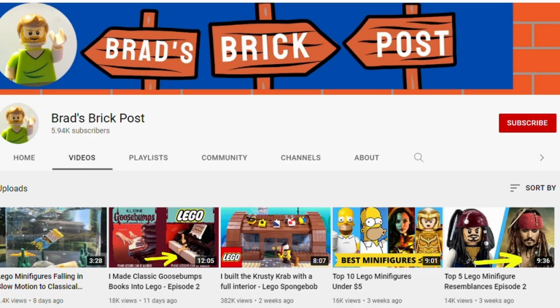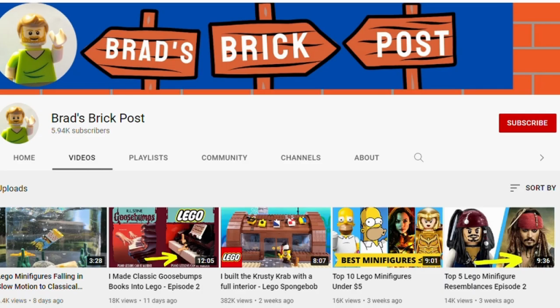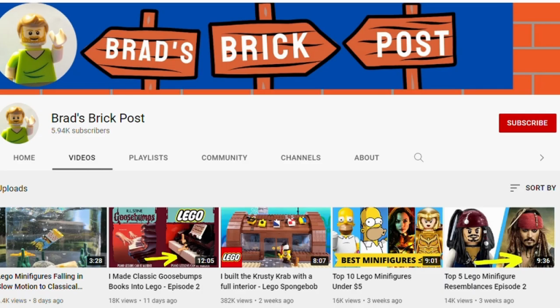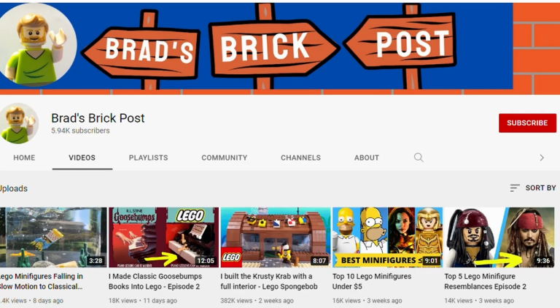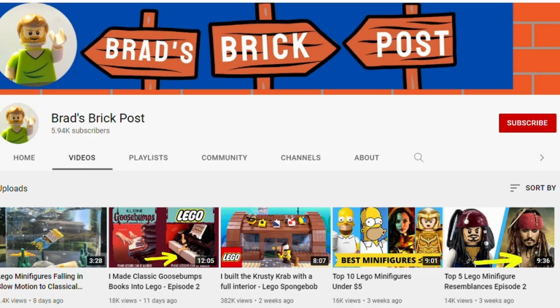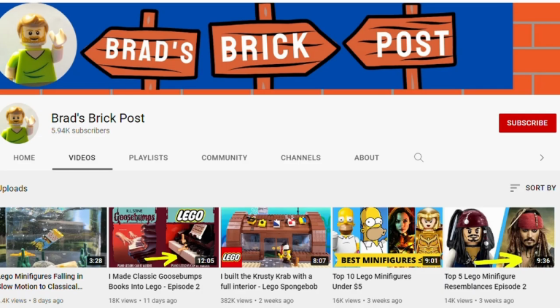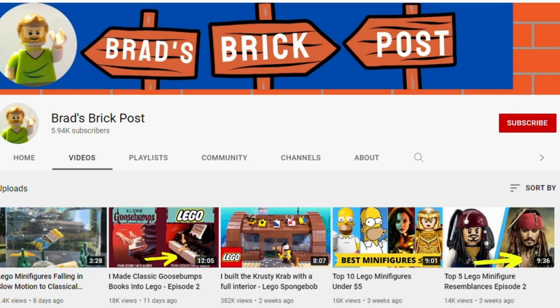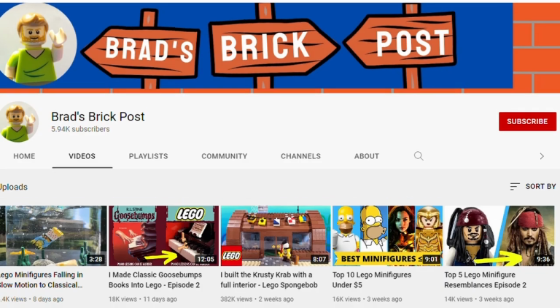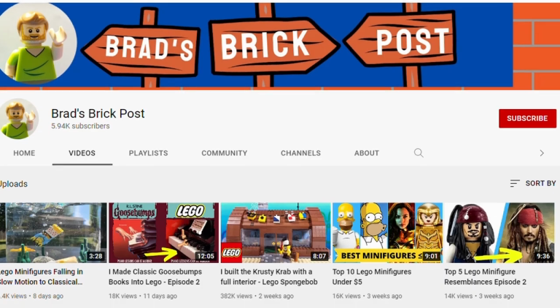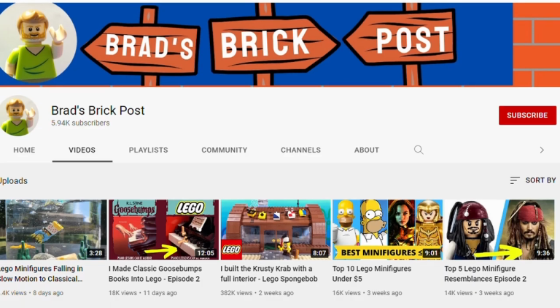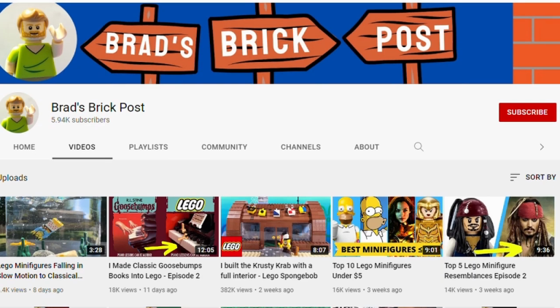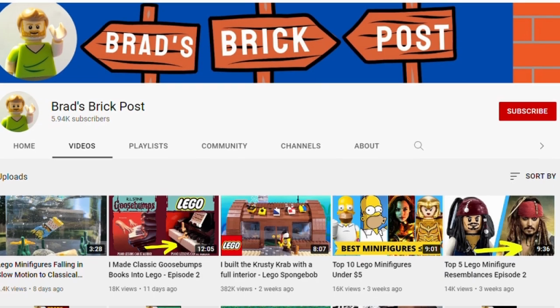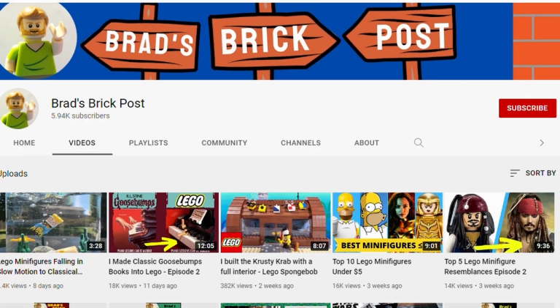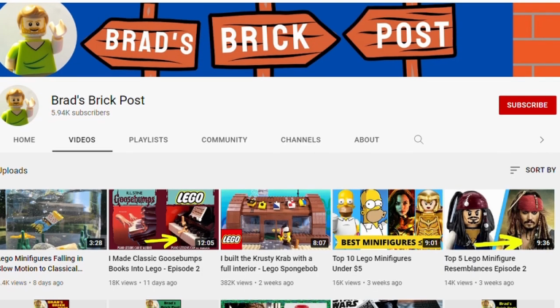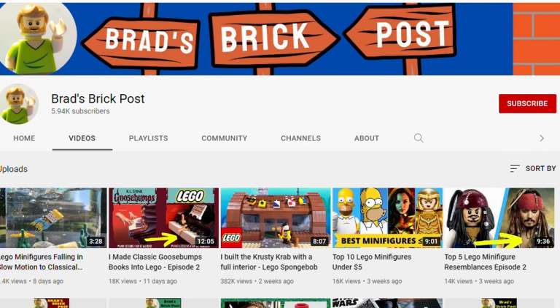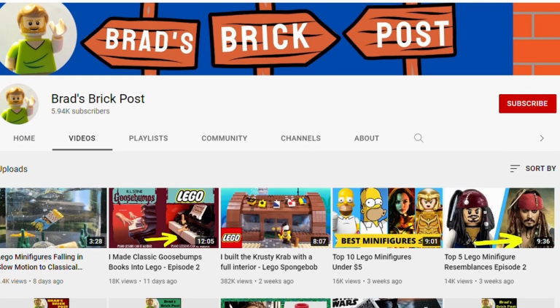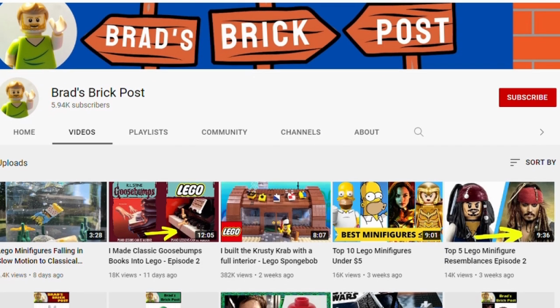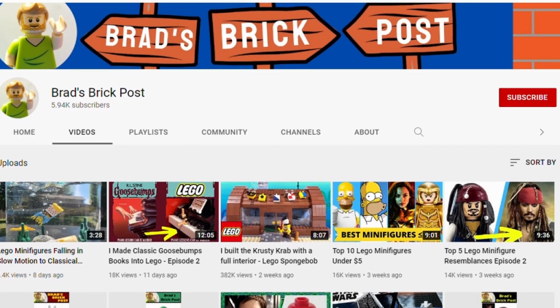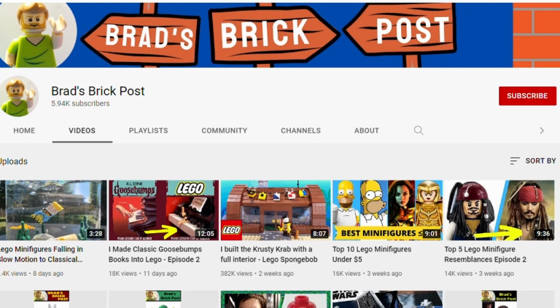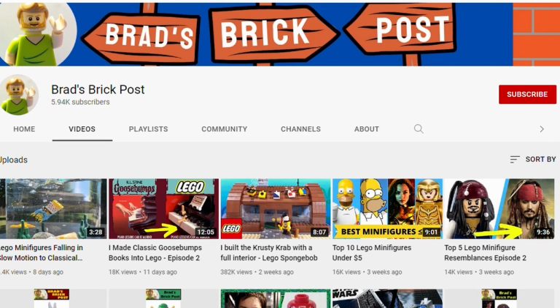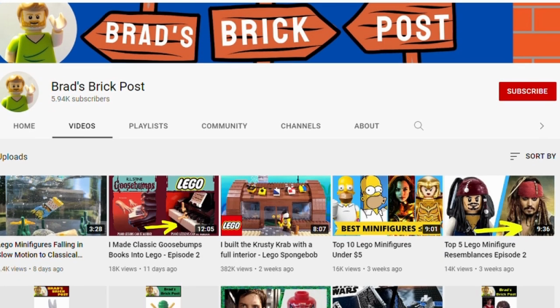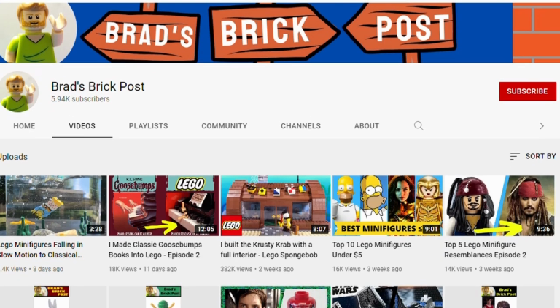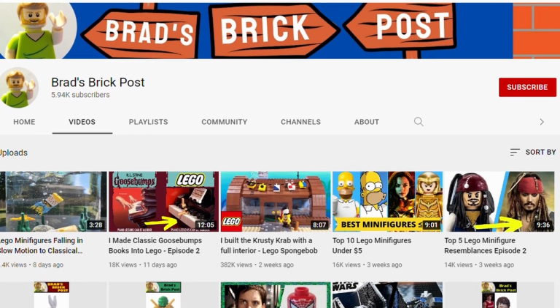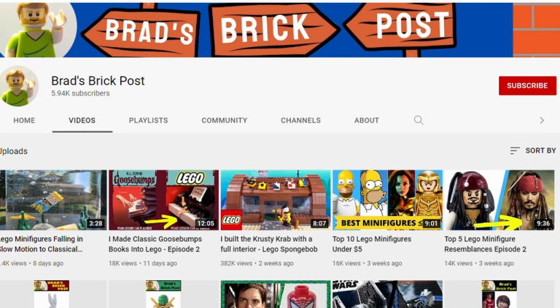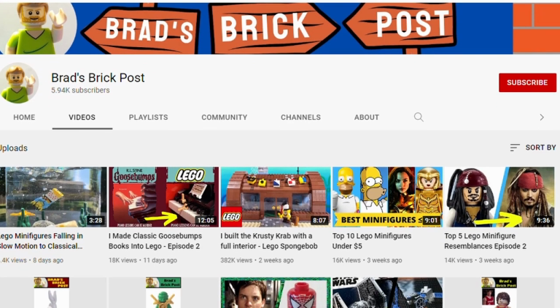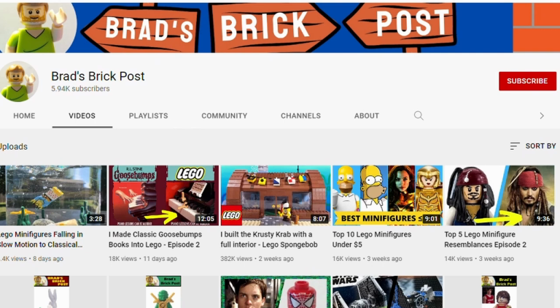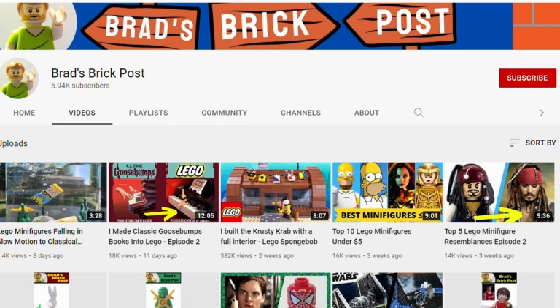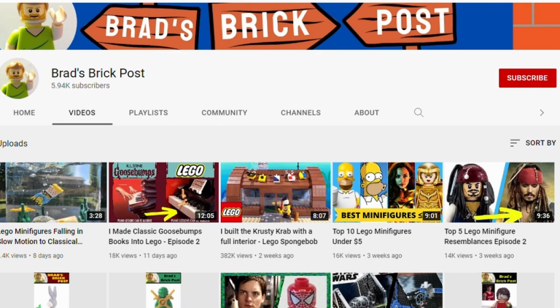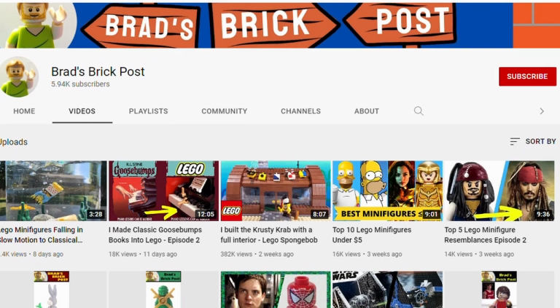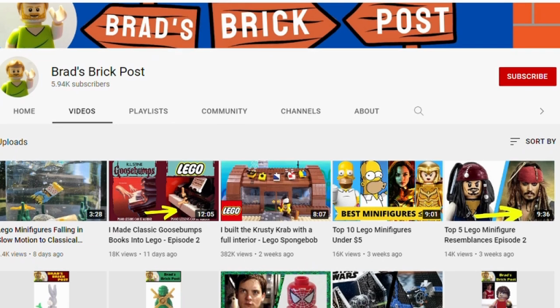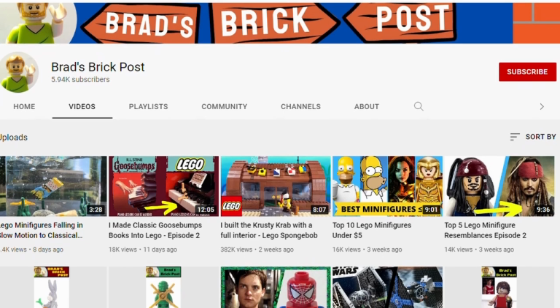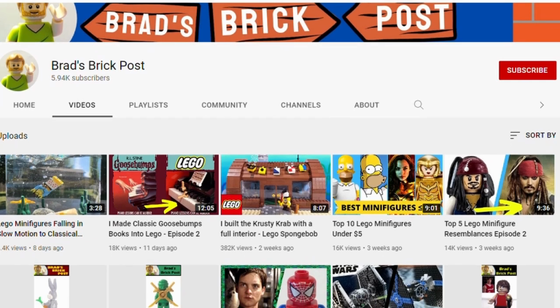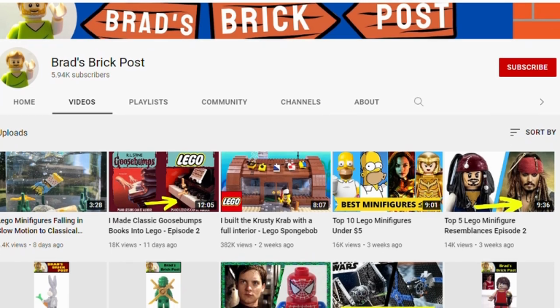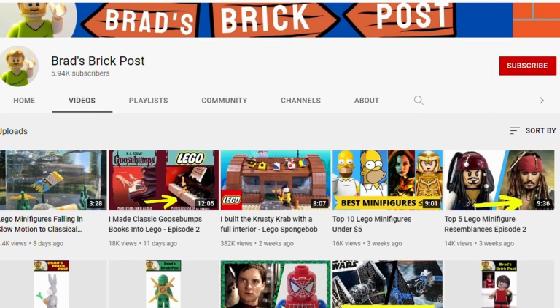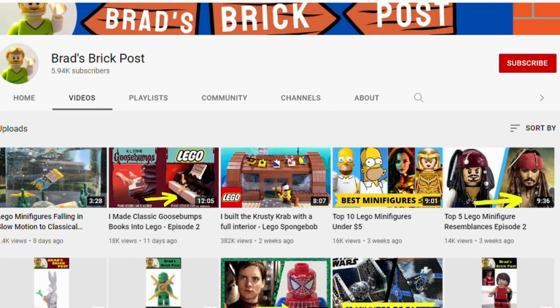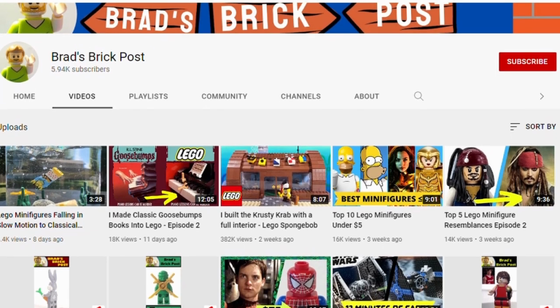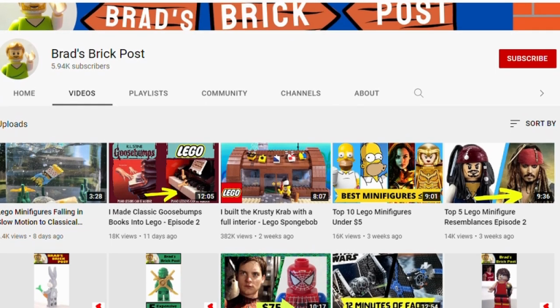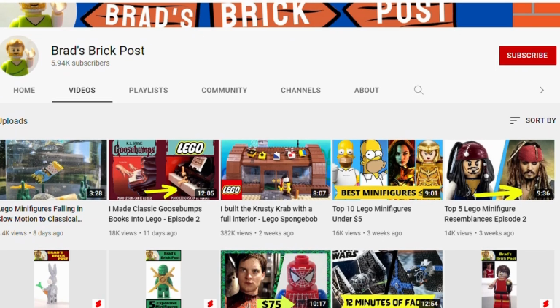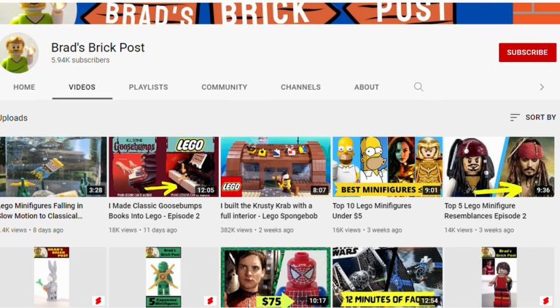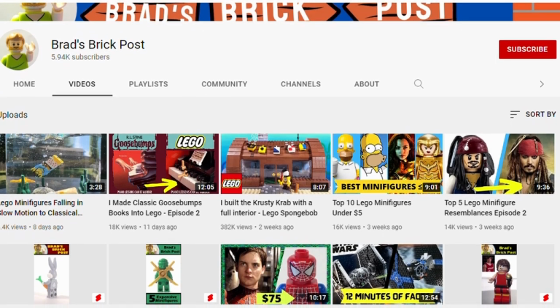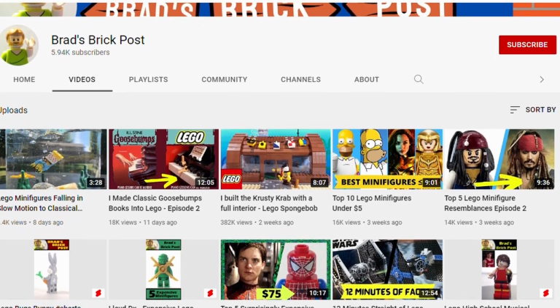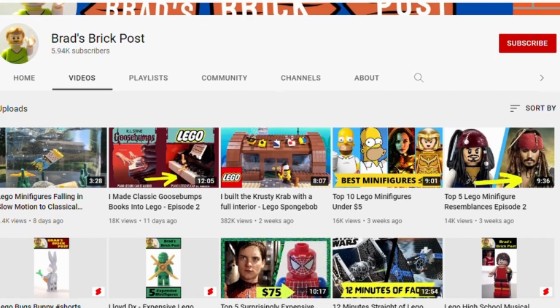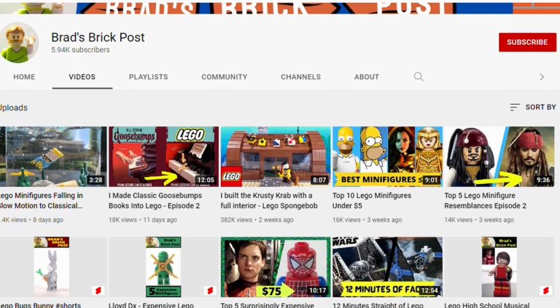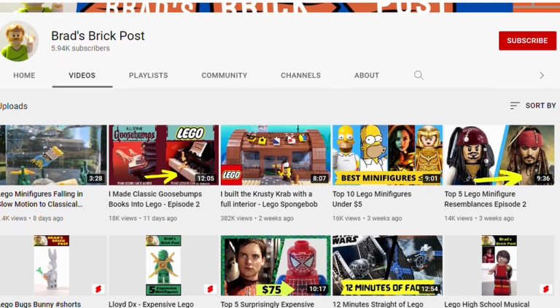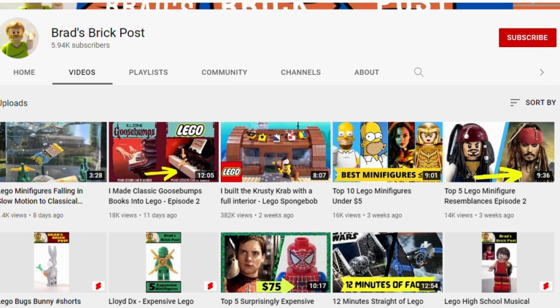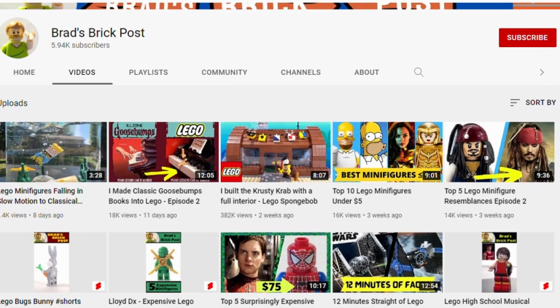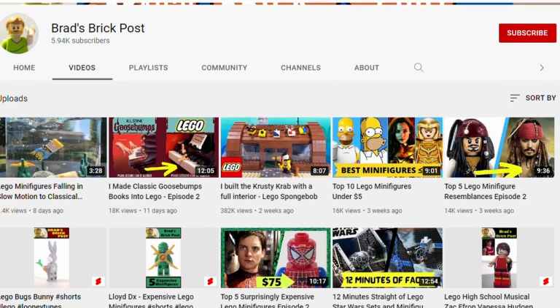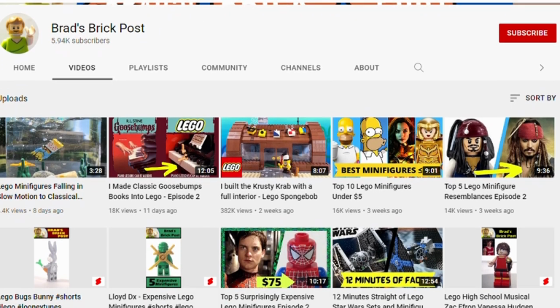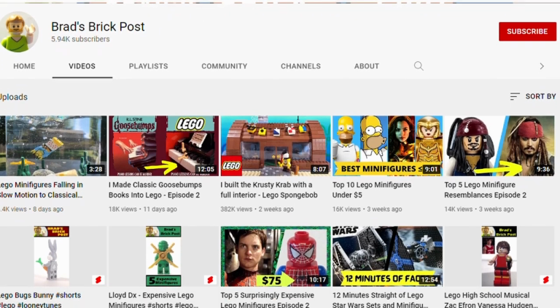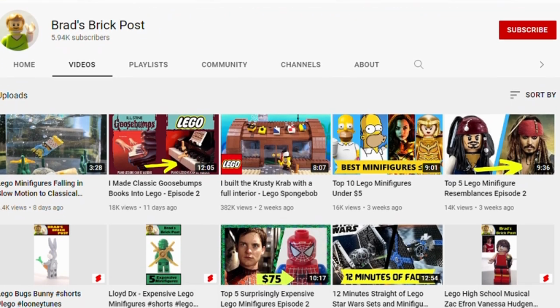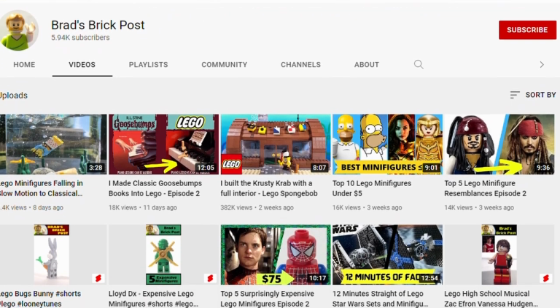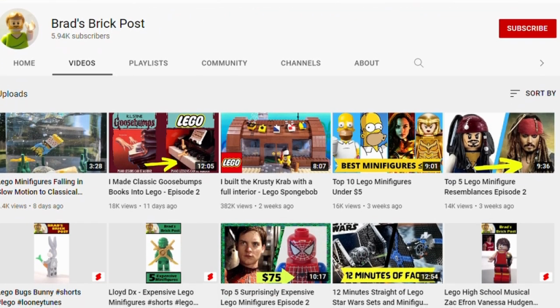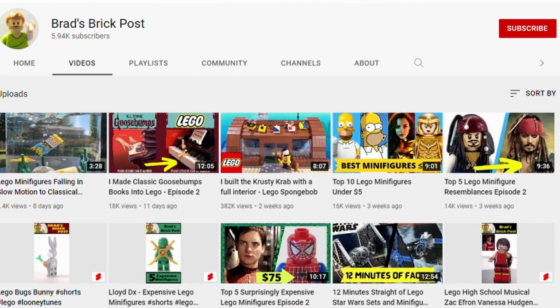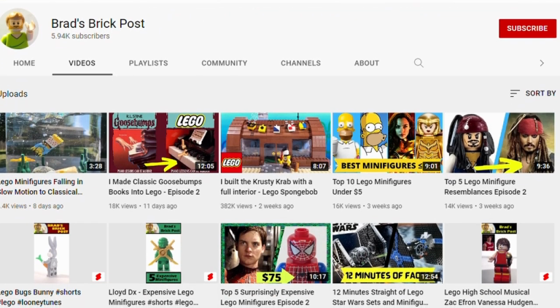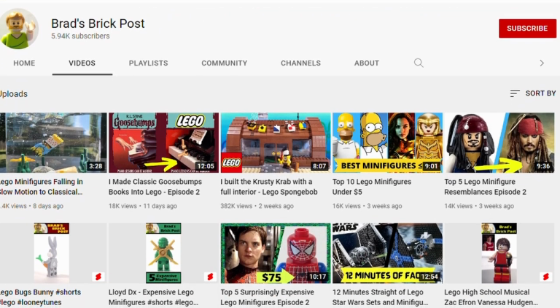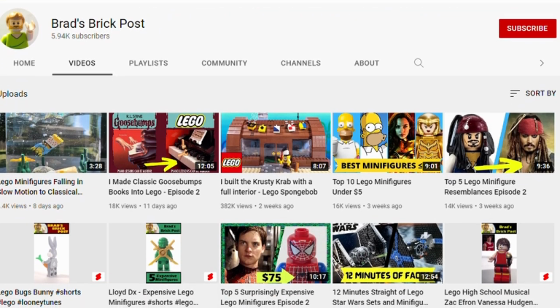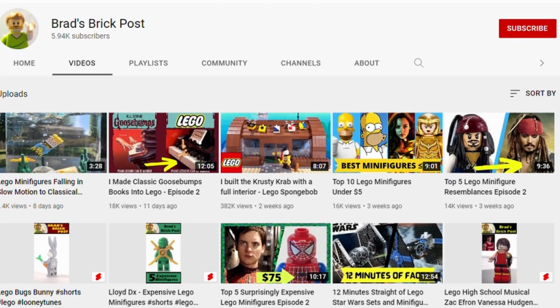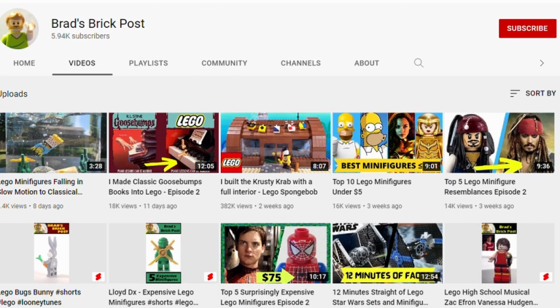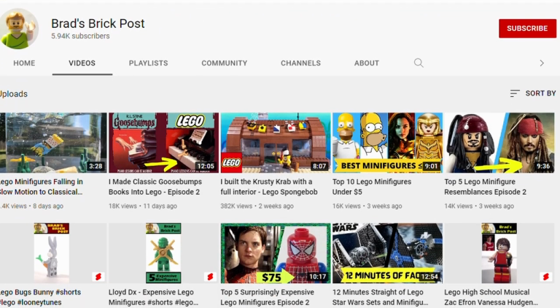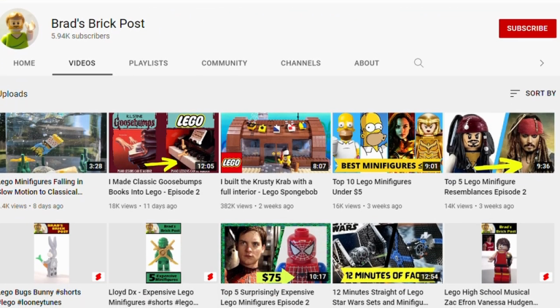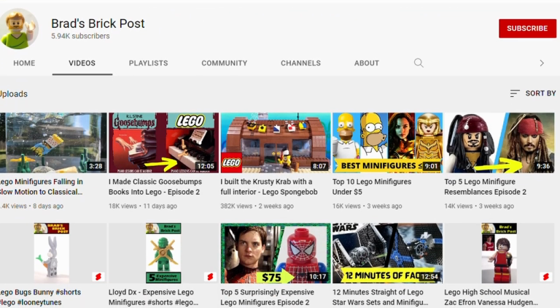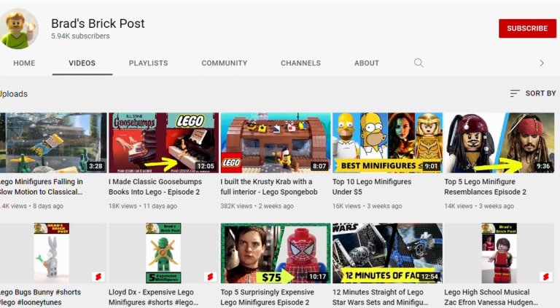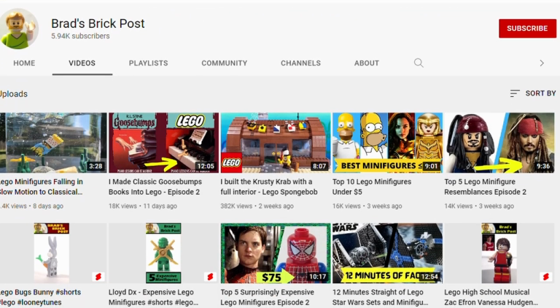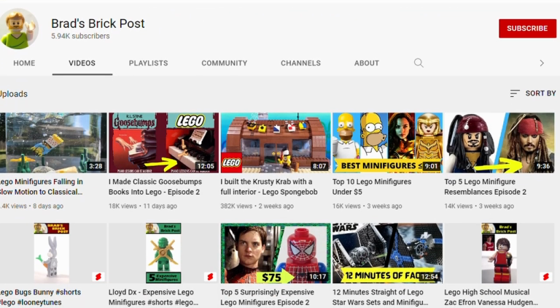If you're enjoying the video so far, be sure to like it, as it will help this channel reach more LEGO fans. Thank you so much for your support.